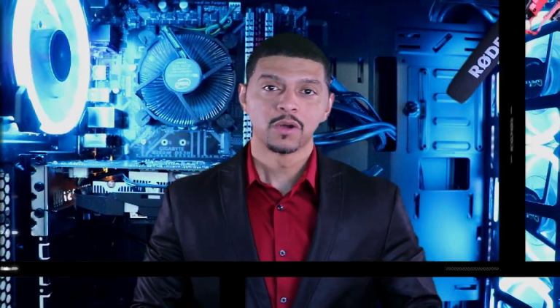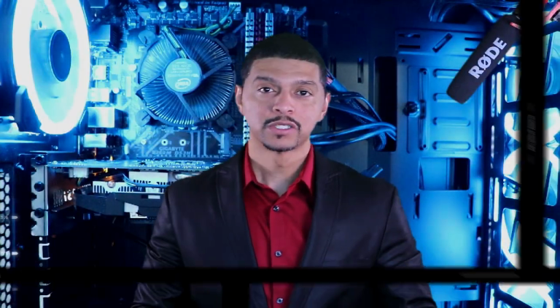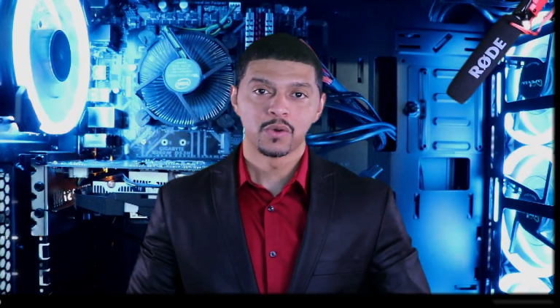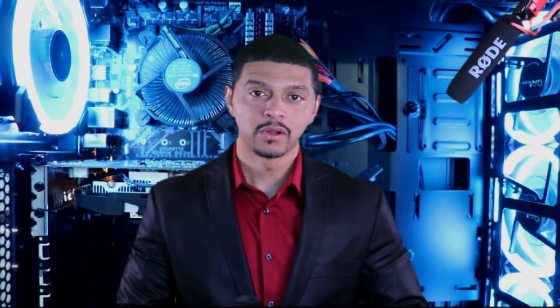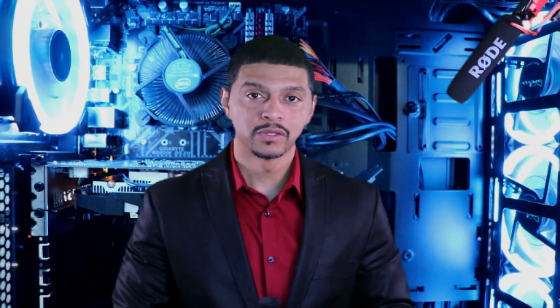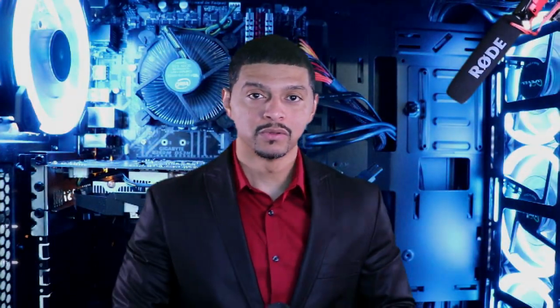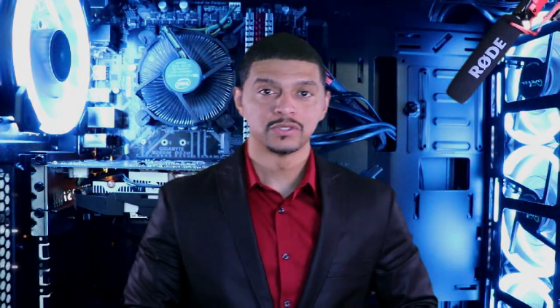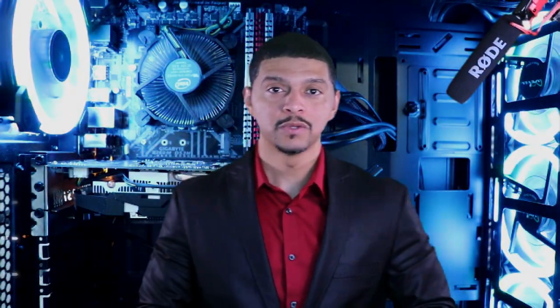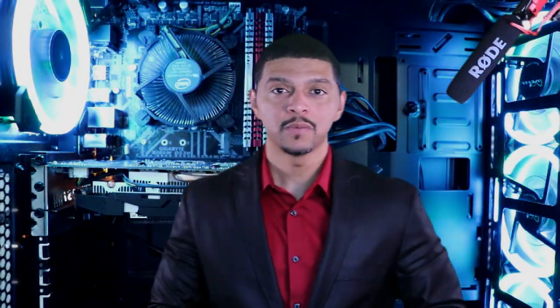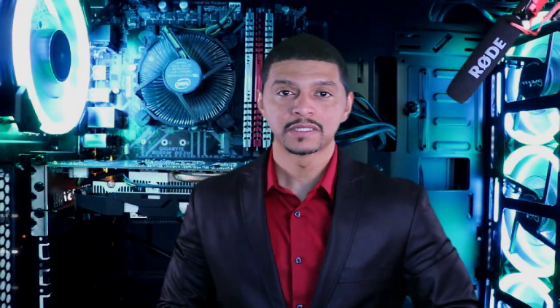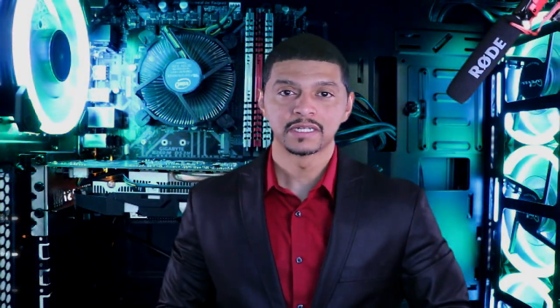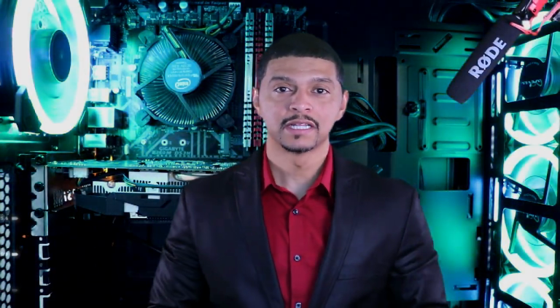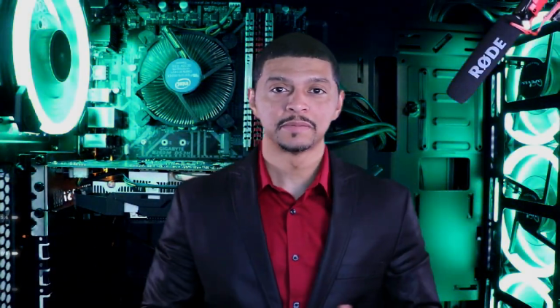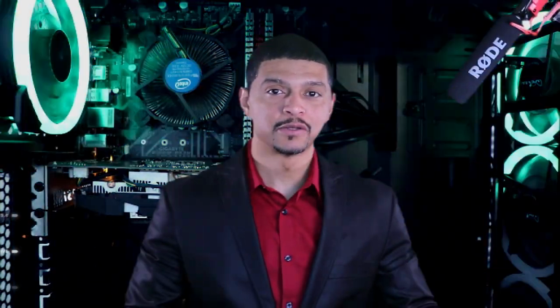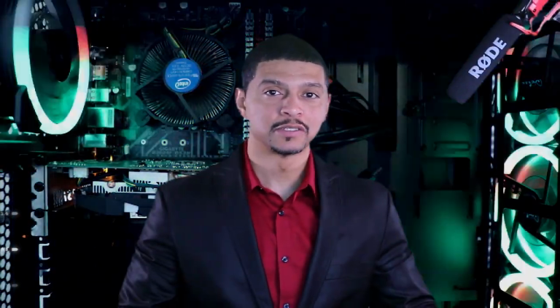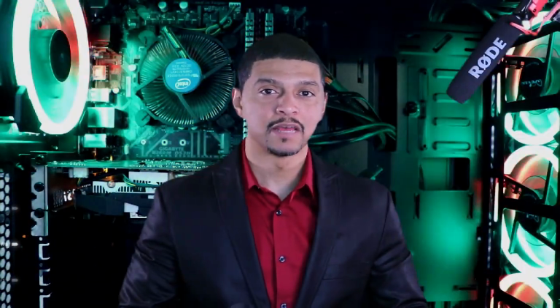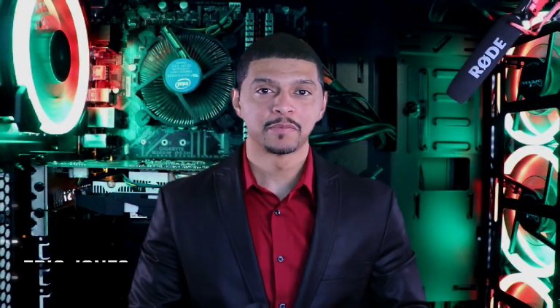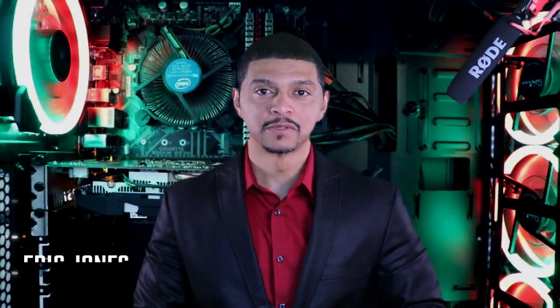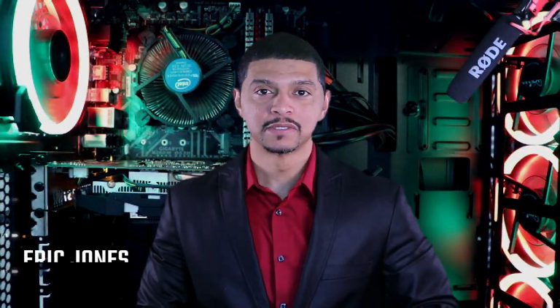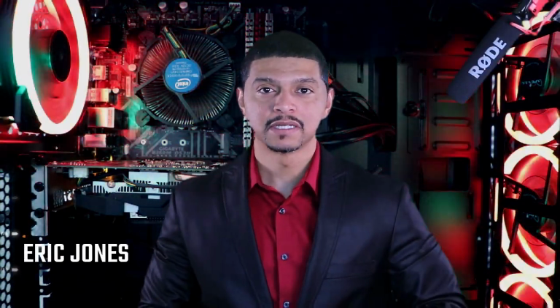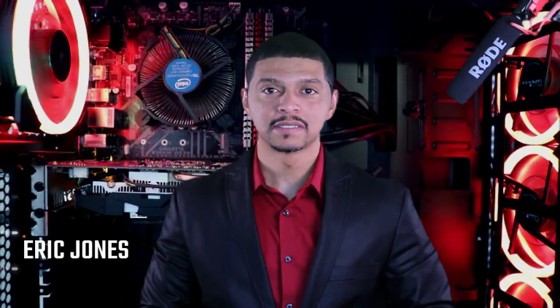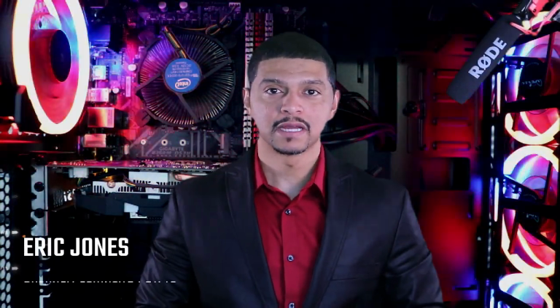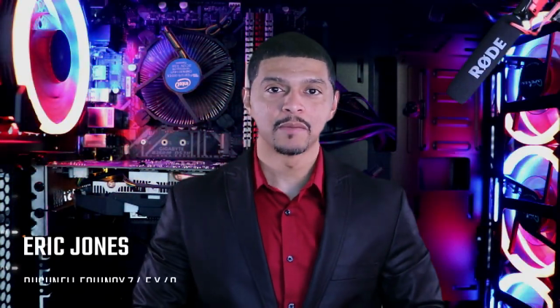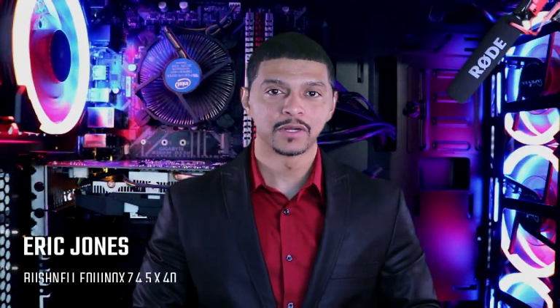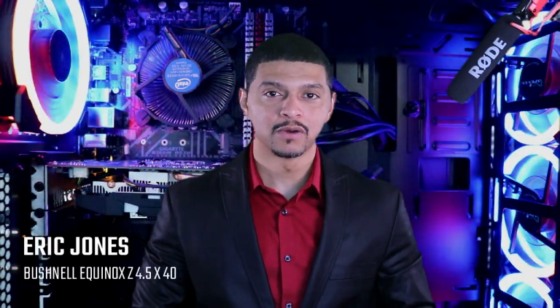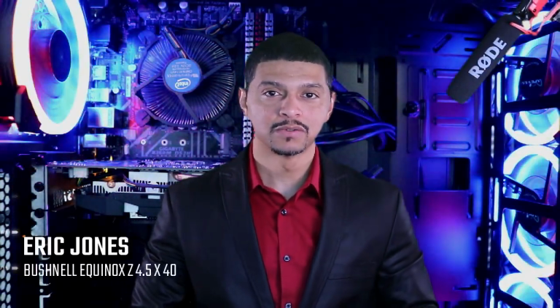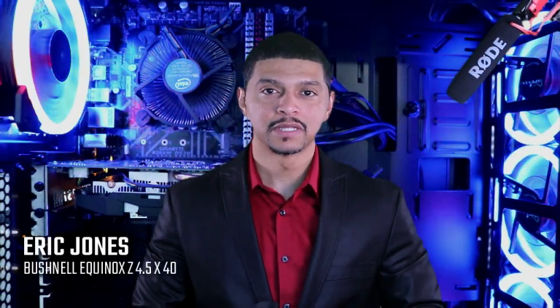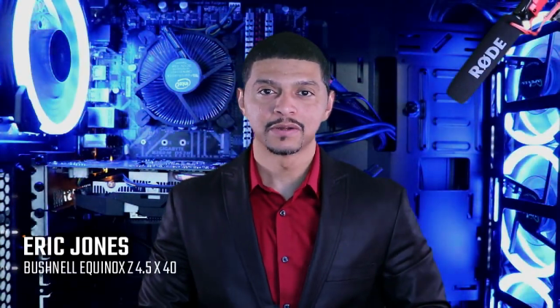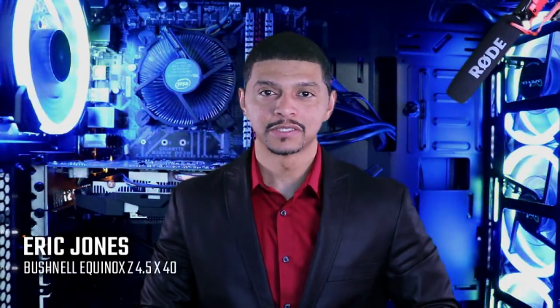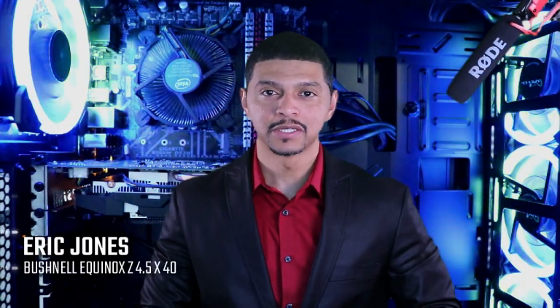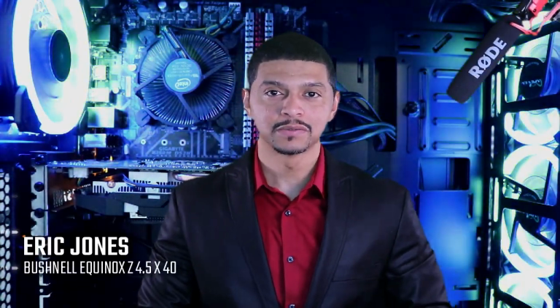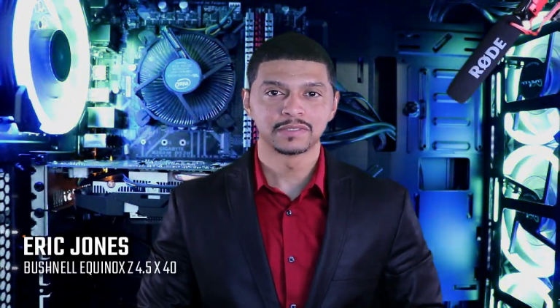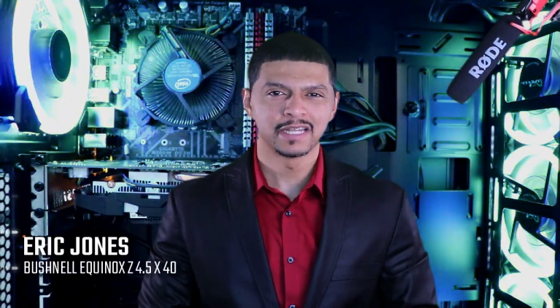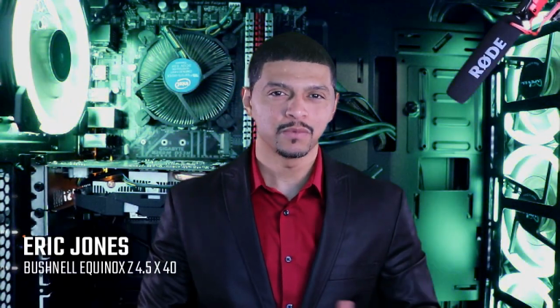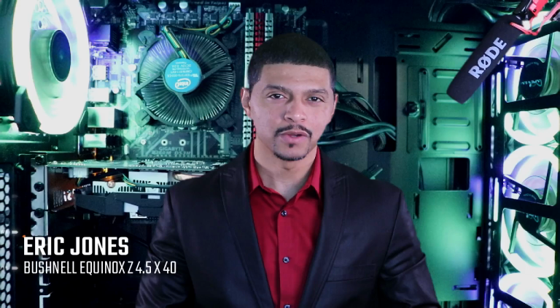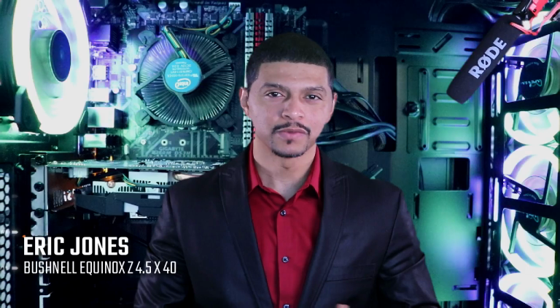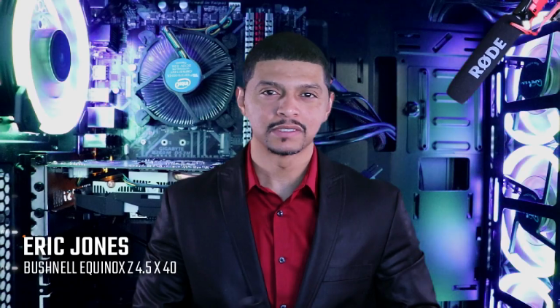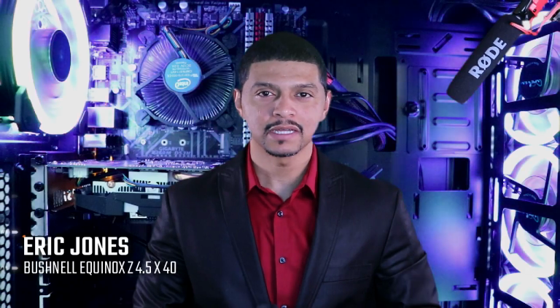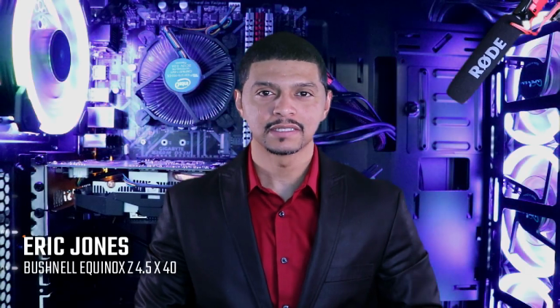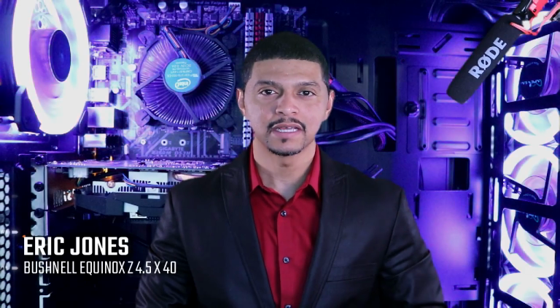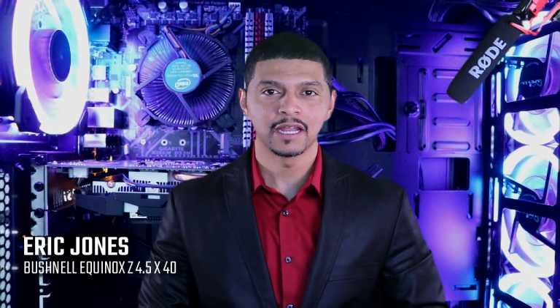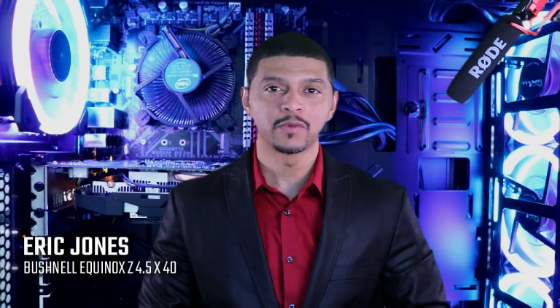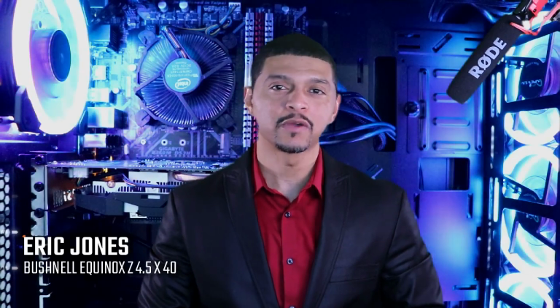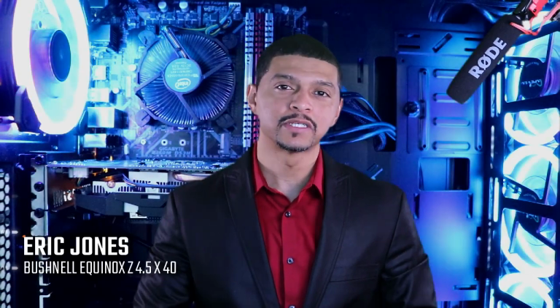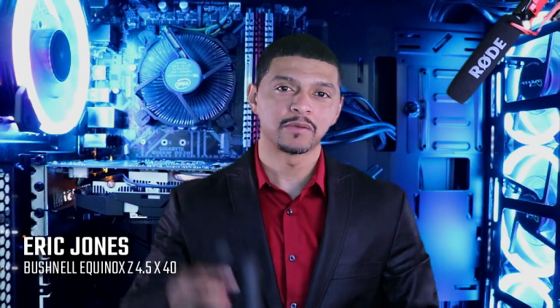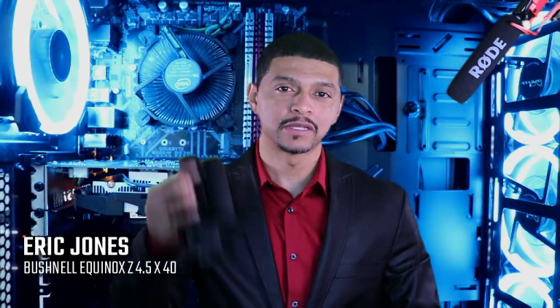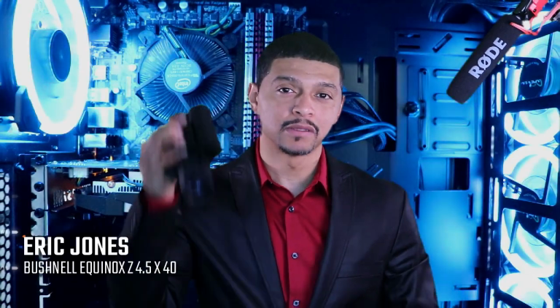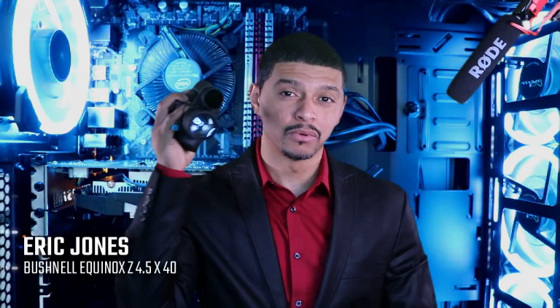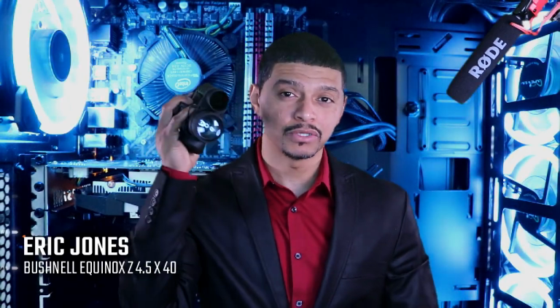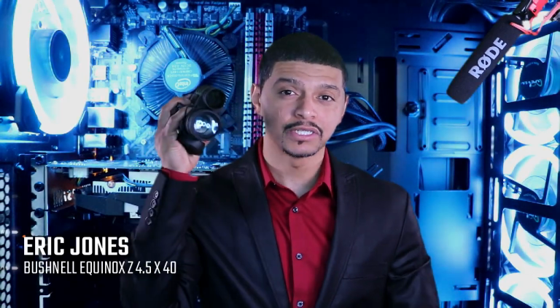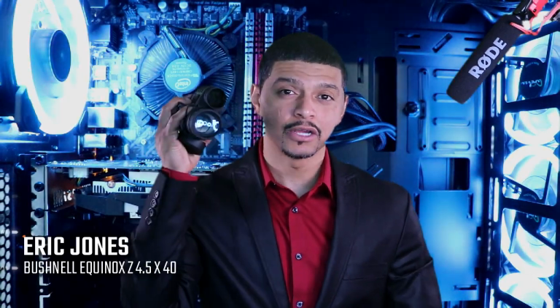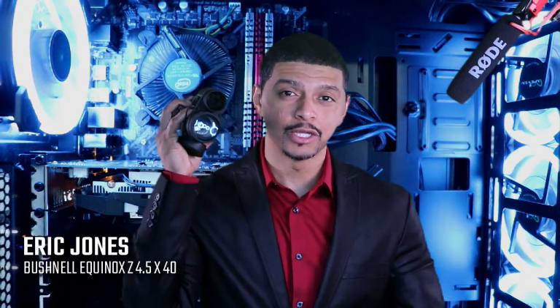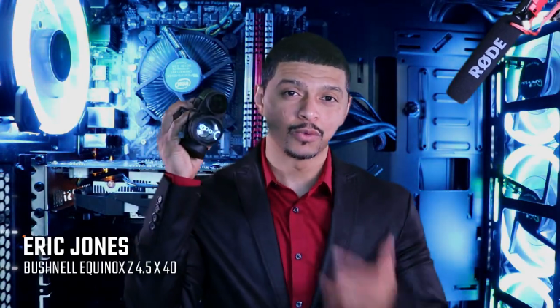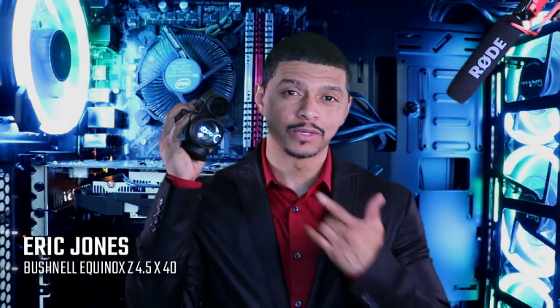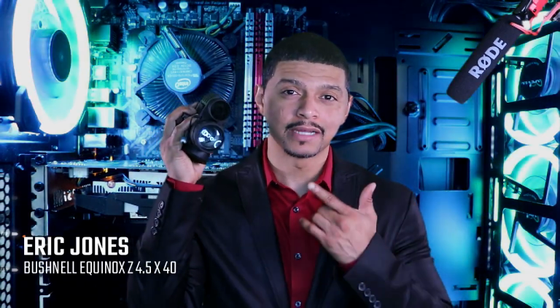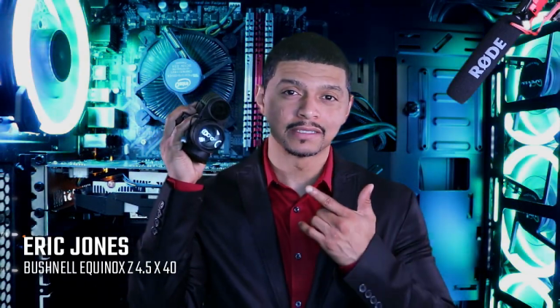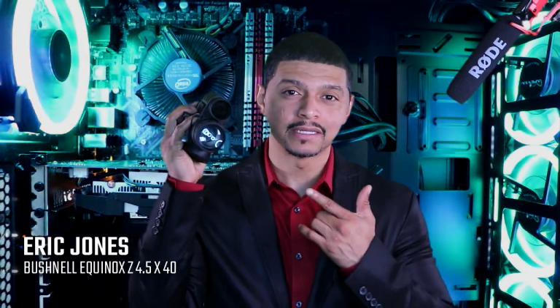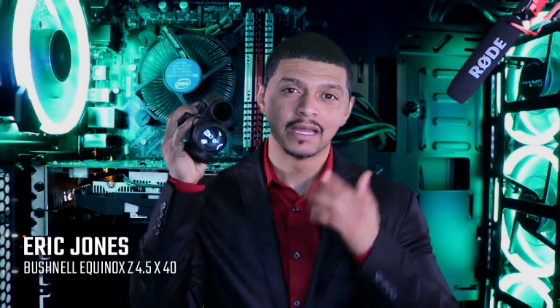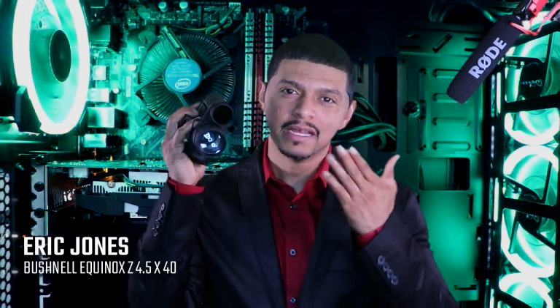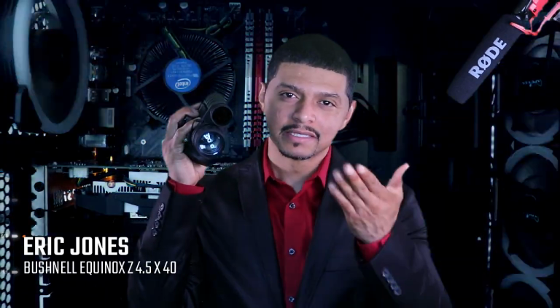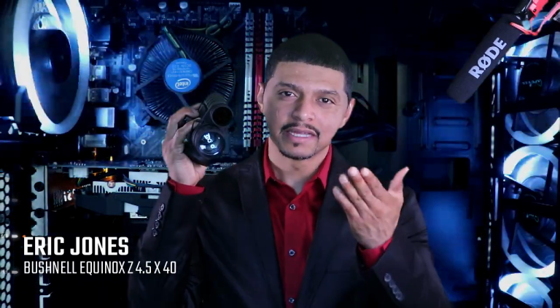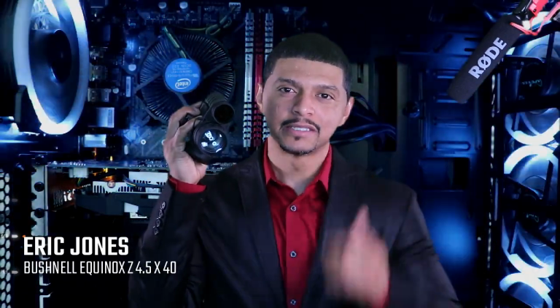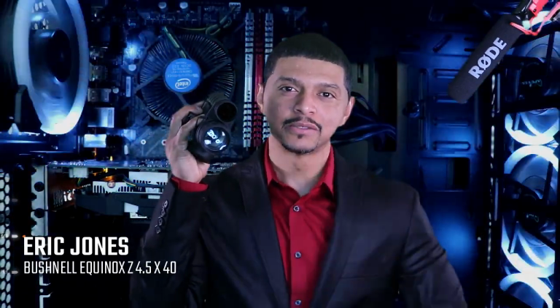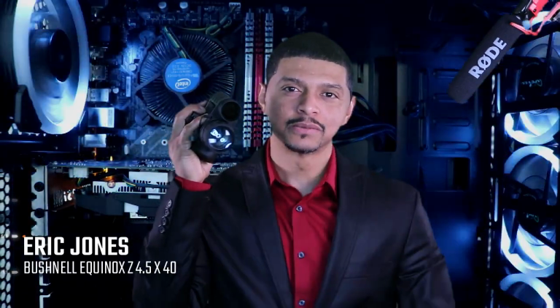What's going on YouTube? You're watching Eclipse Entertainment Presents. I'm your host, Eric Jones. Today we're on the tech set, and we're going to be talking about the Bushnell Equinox Z. Stay tuned.